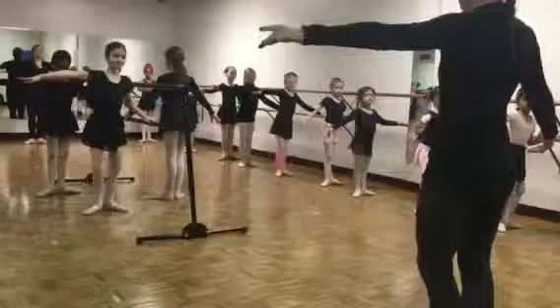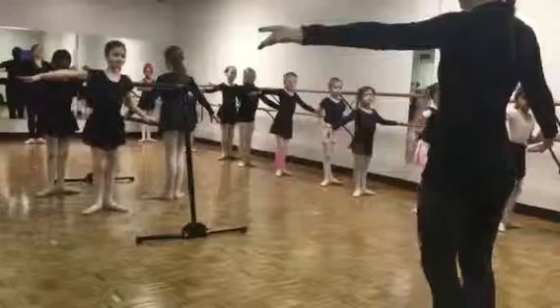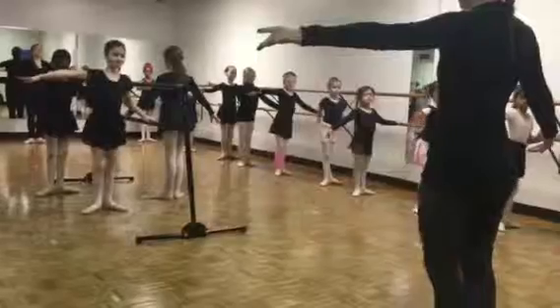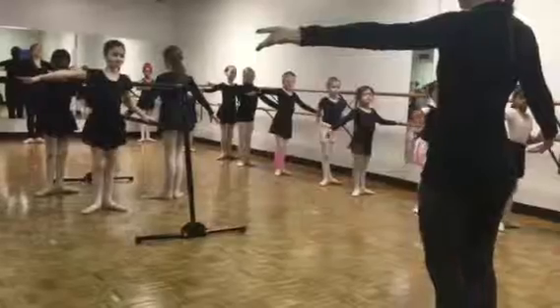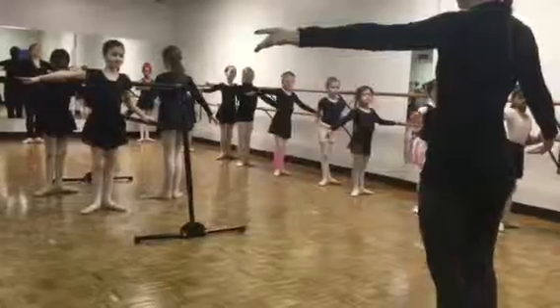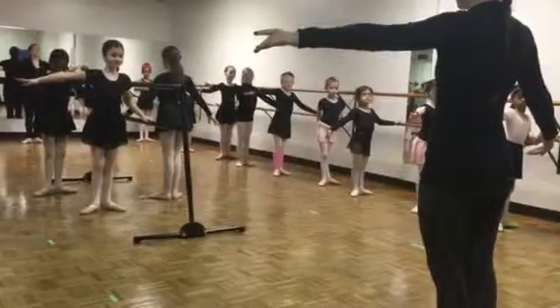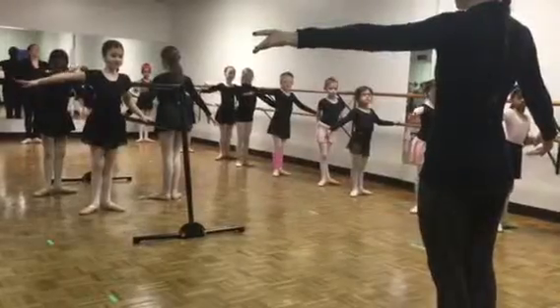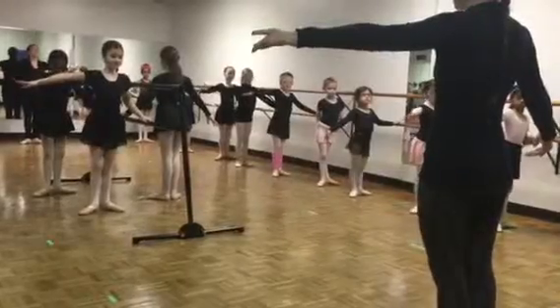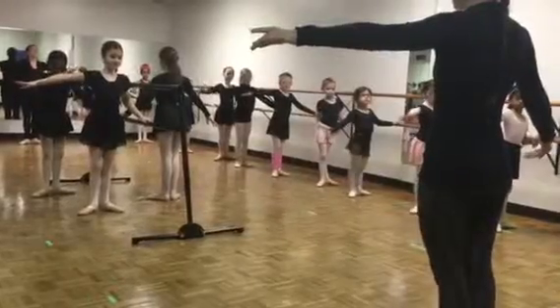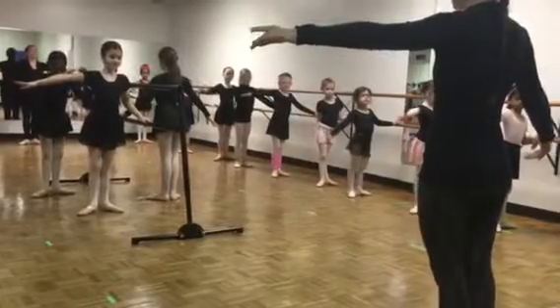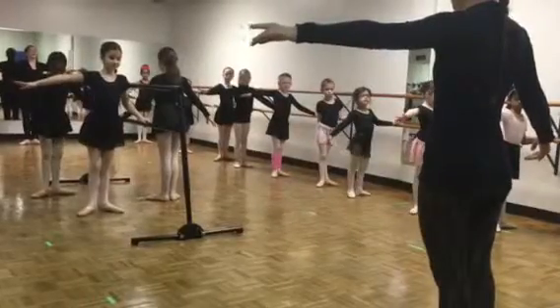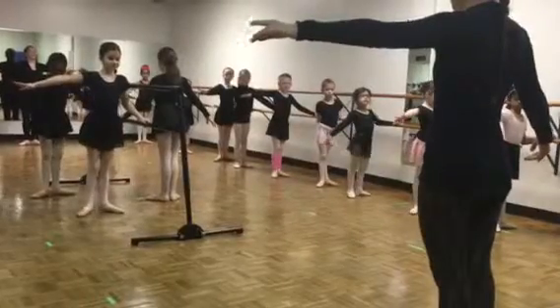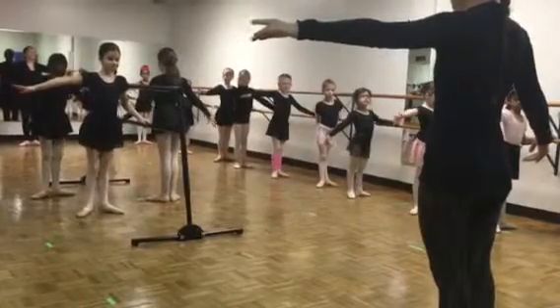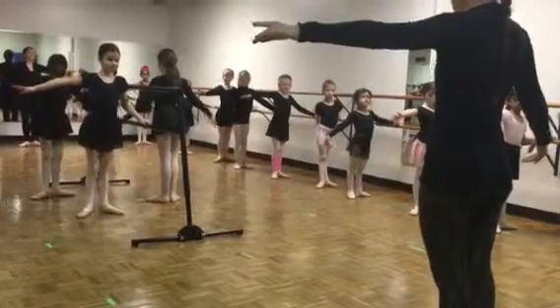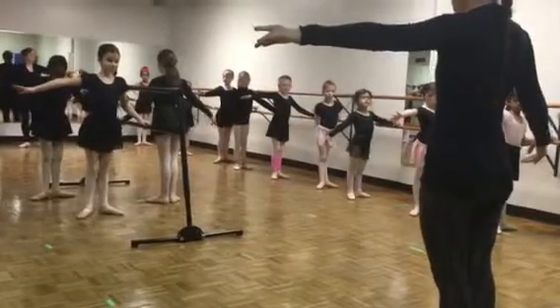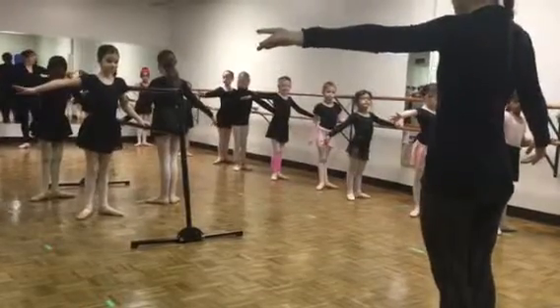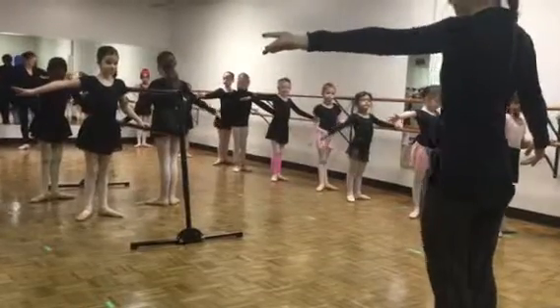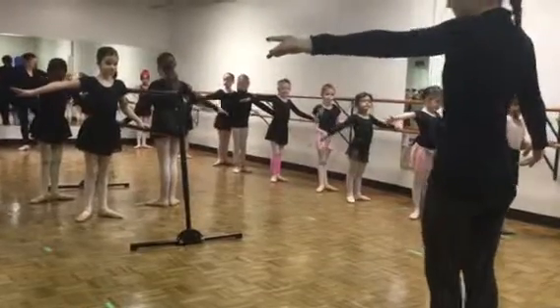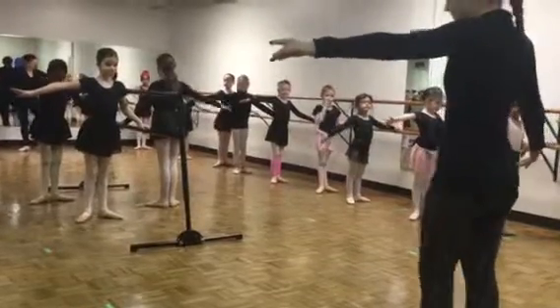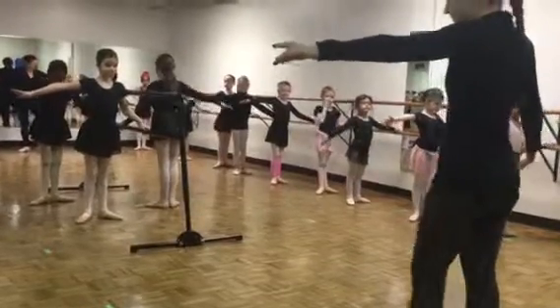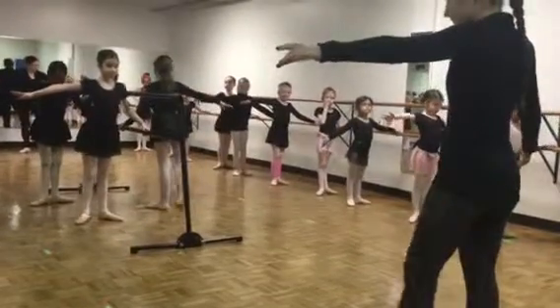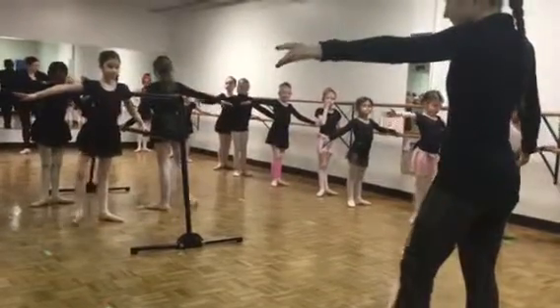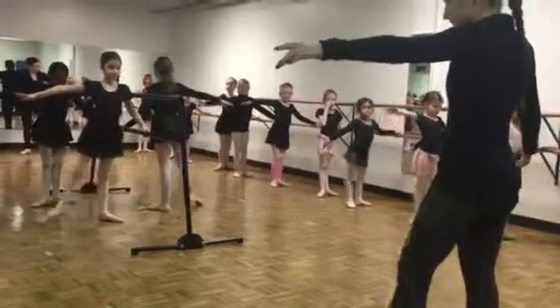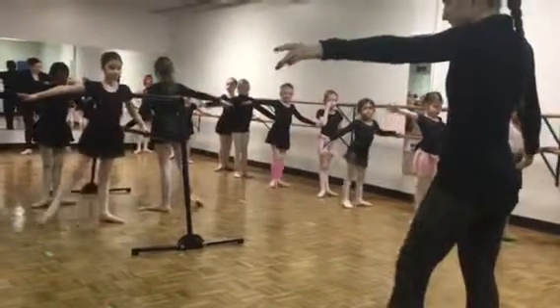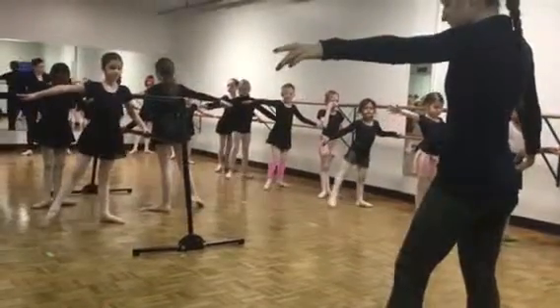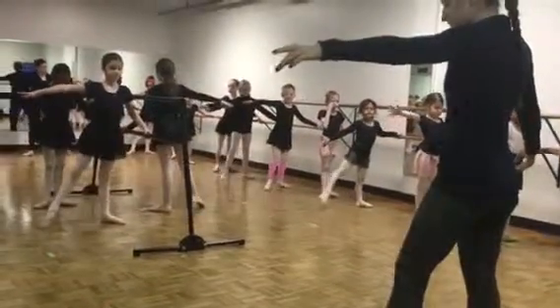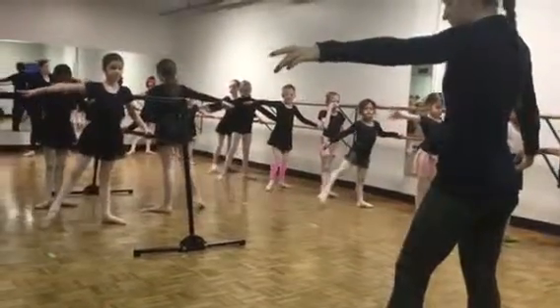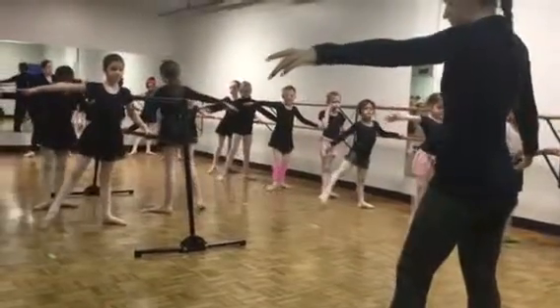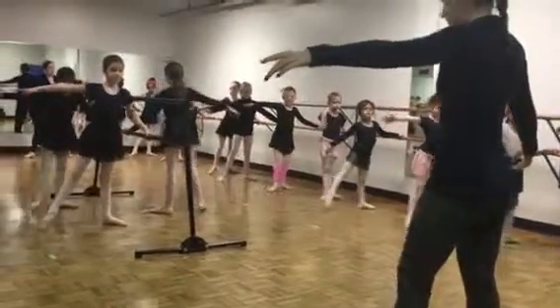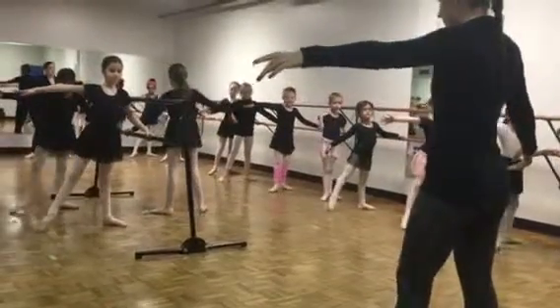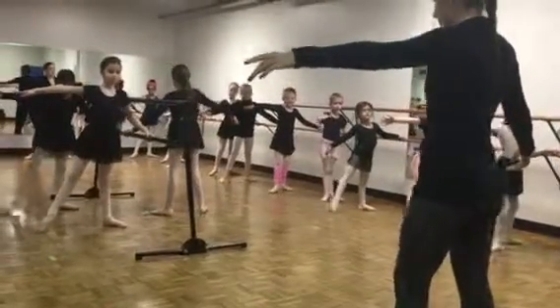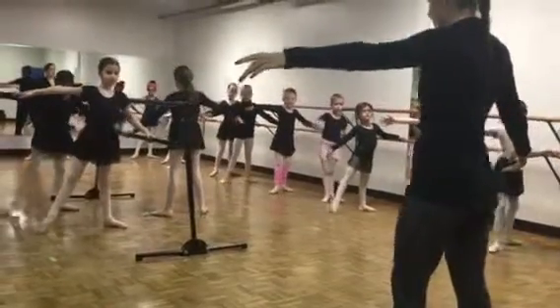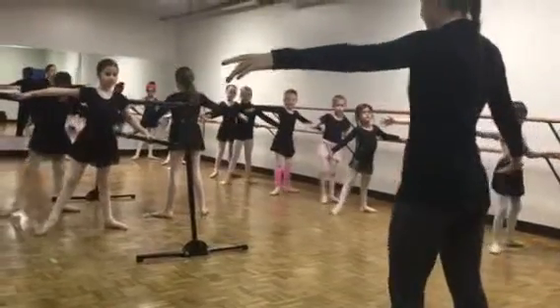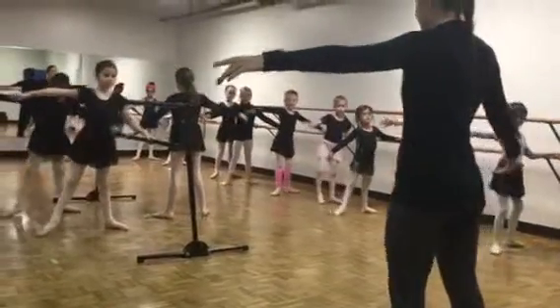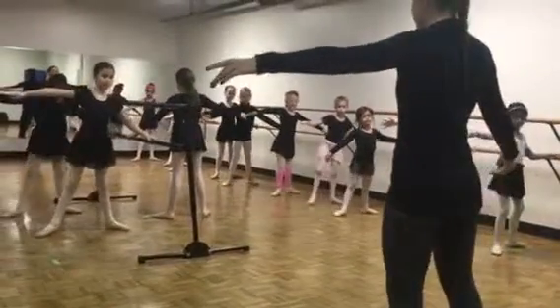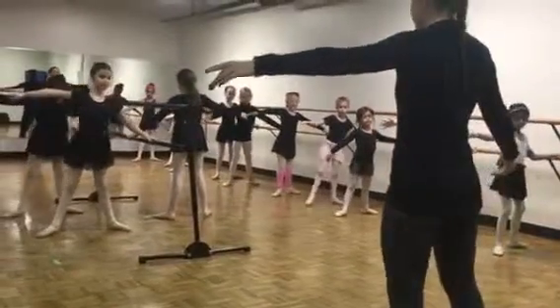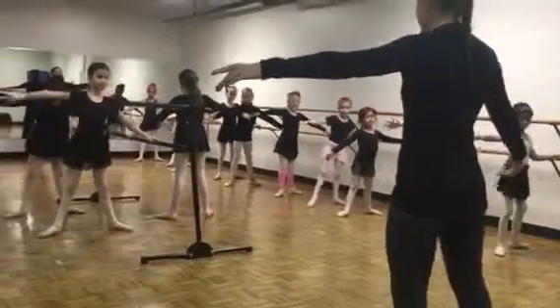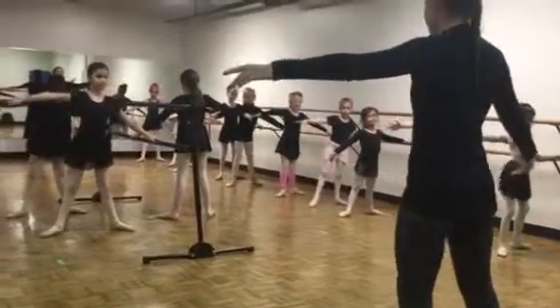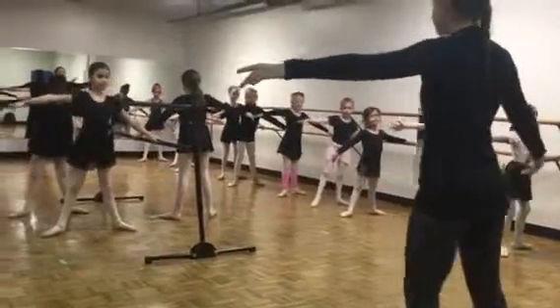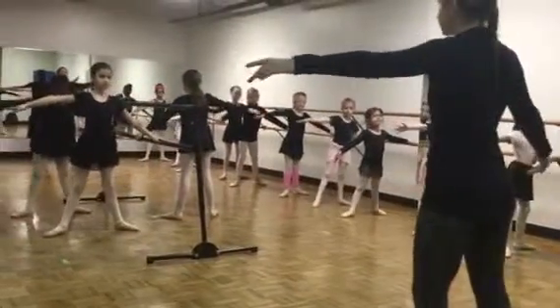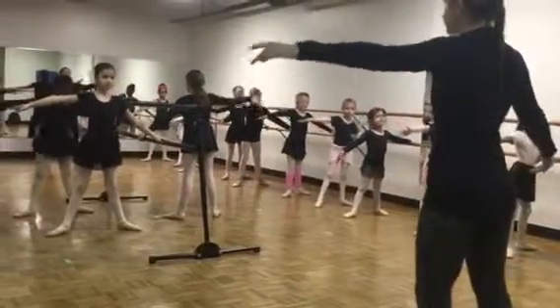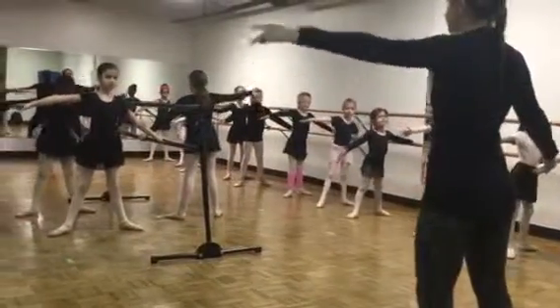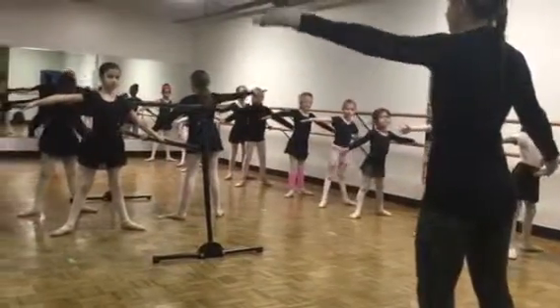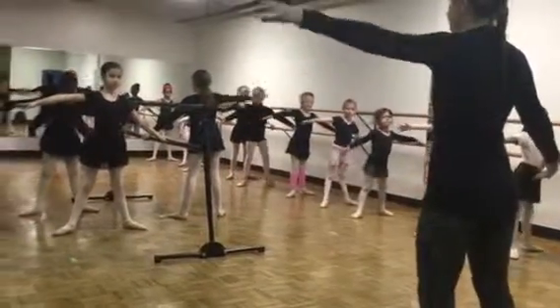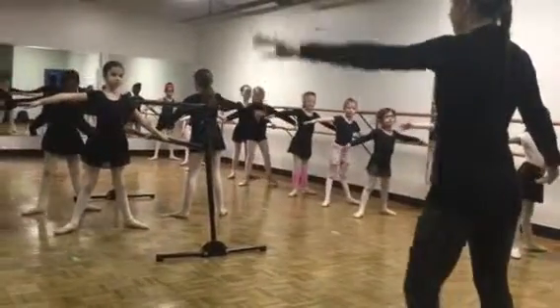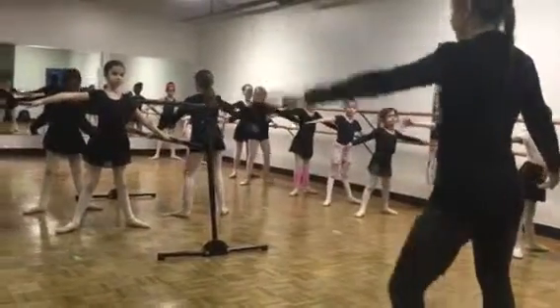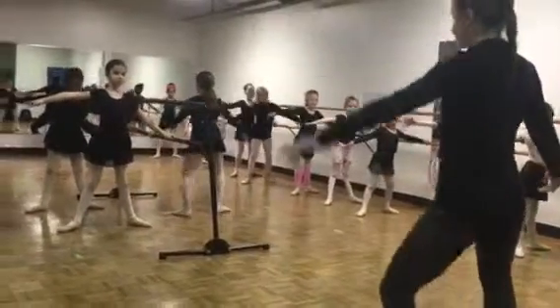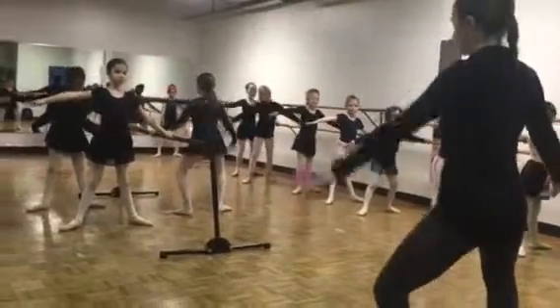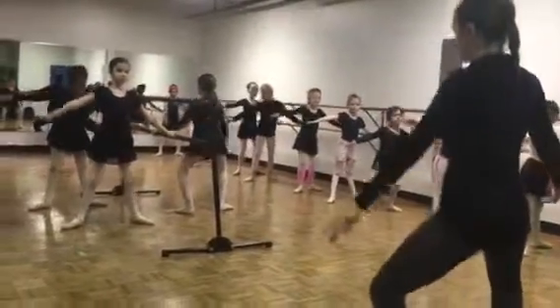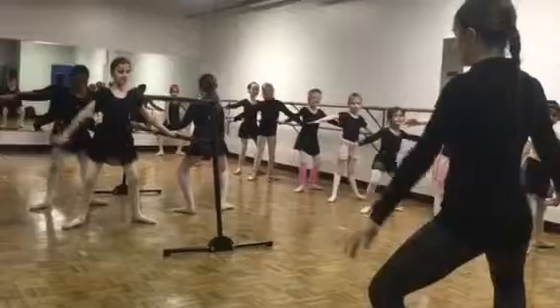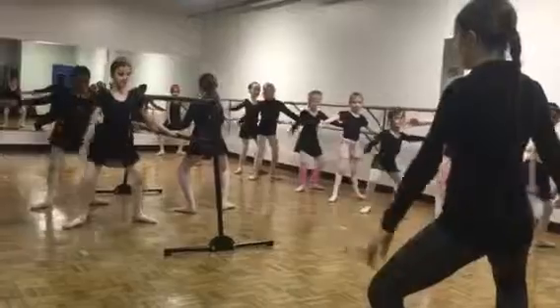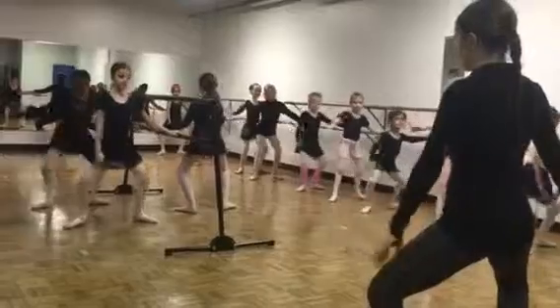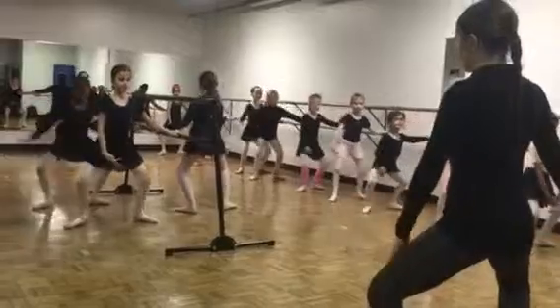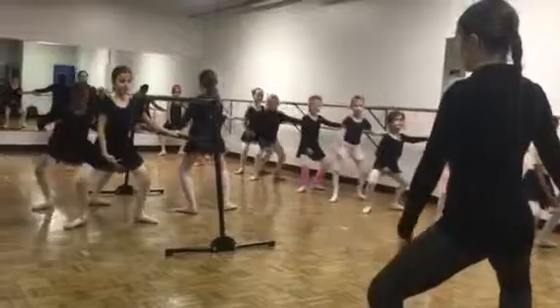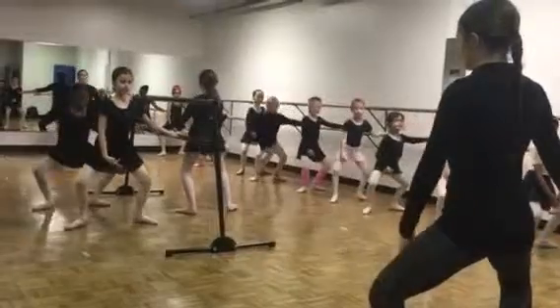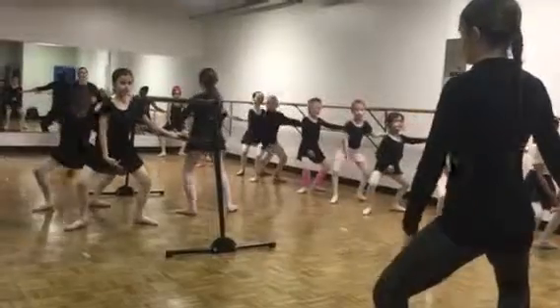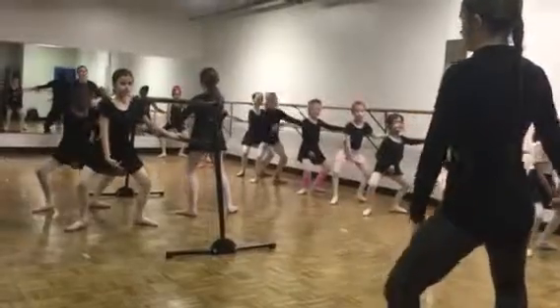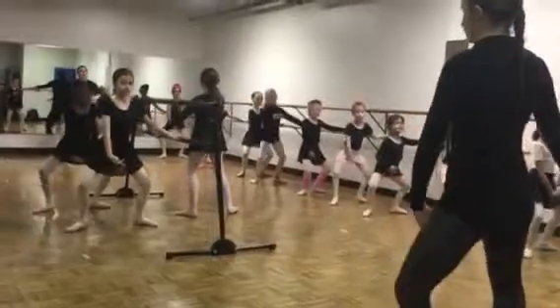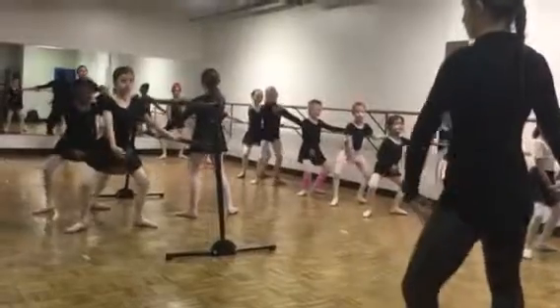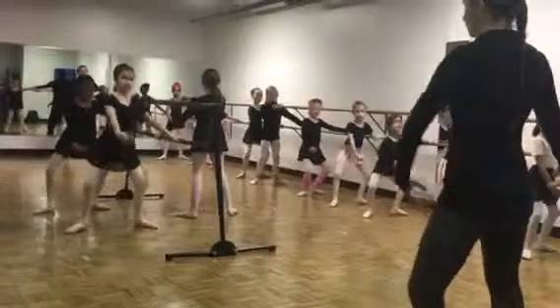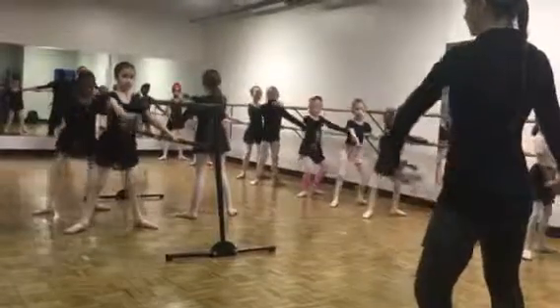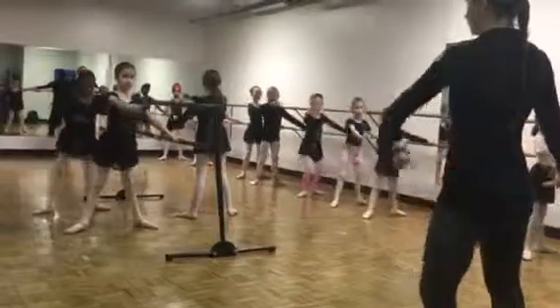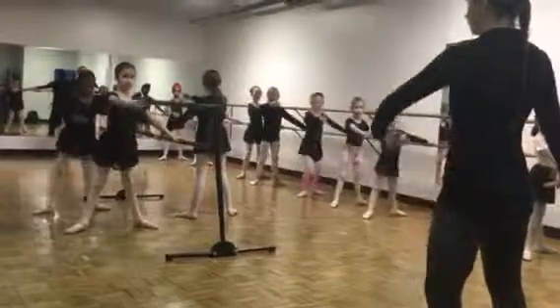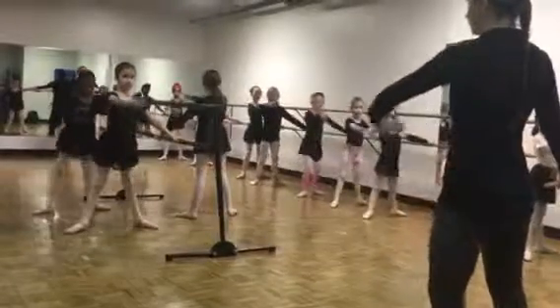Into the floor to come back up, tendu, second, demi, bra.